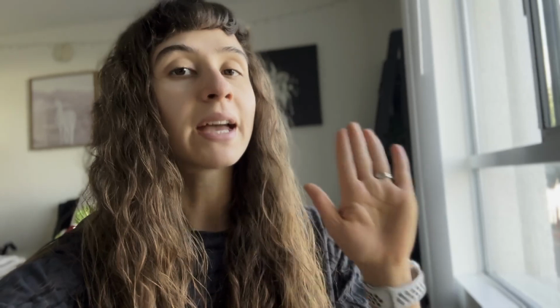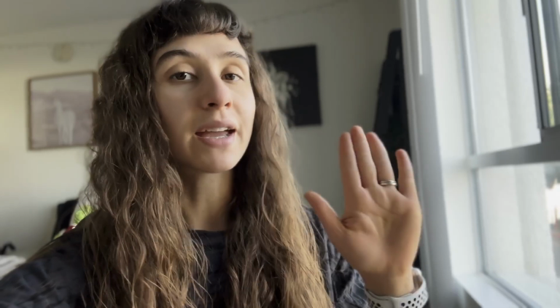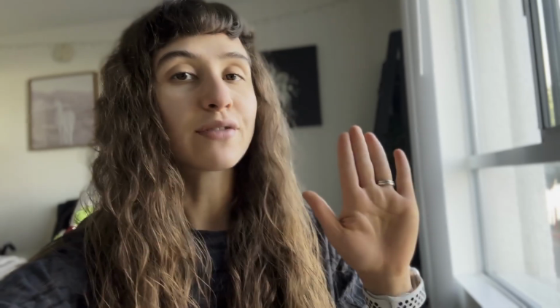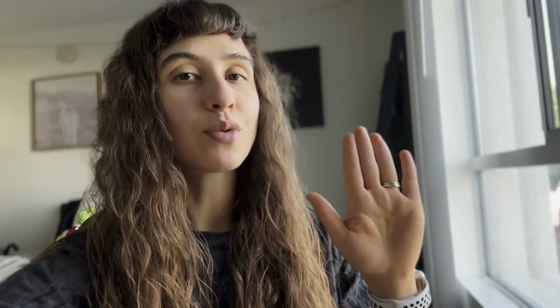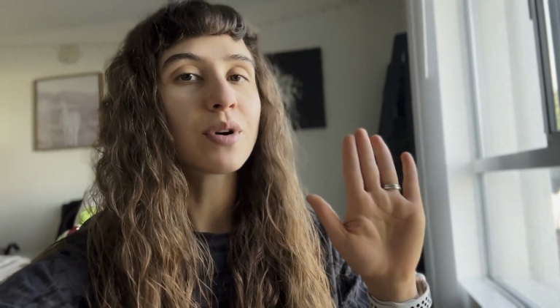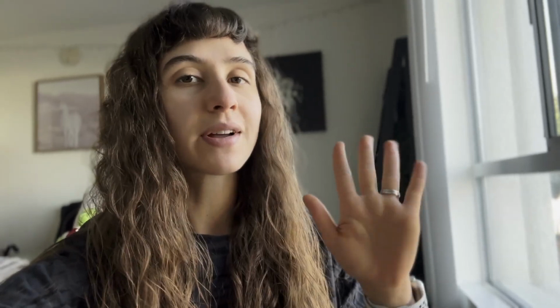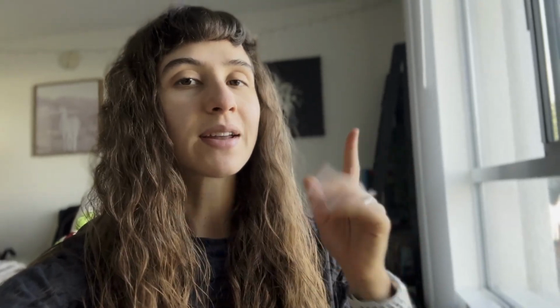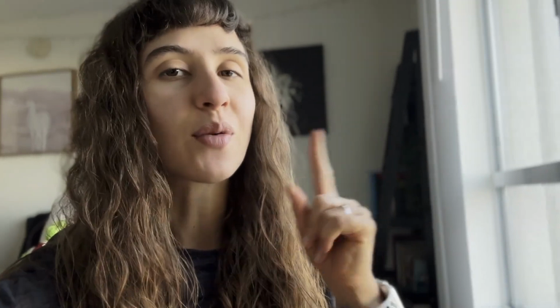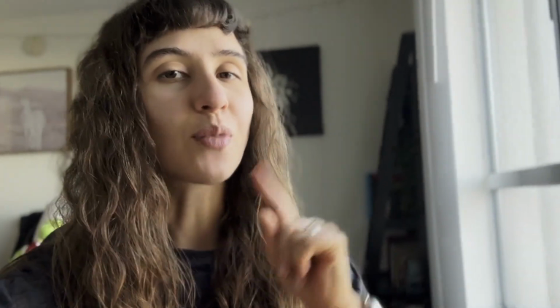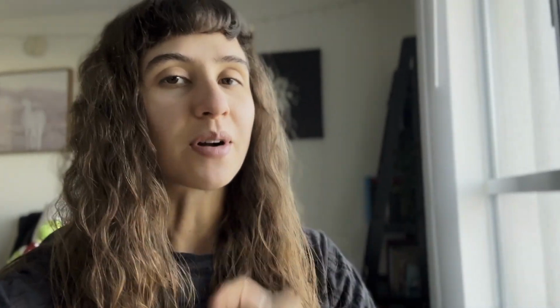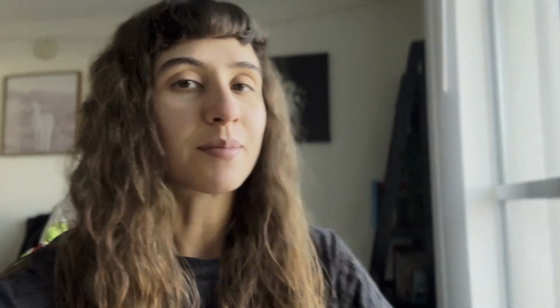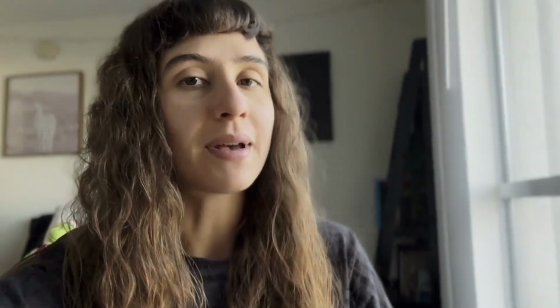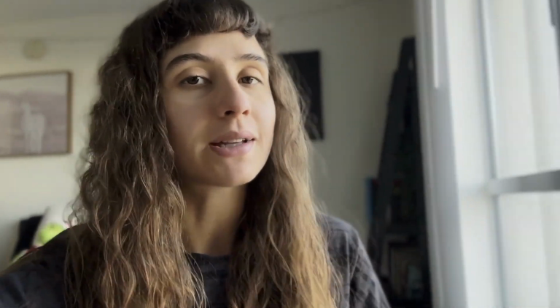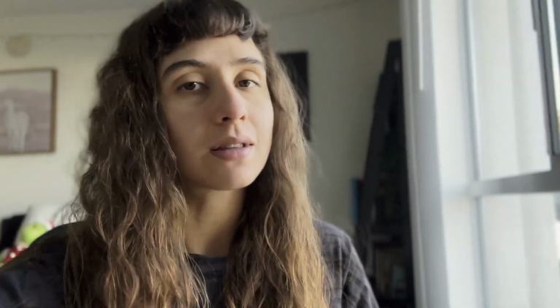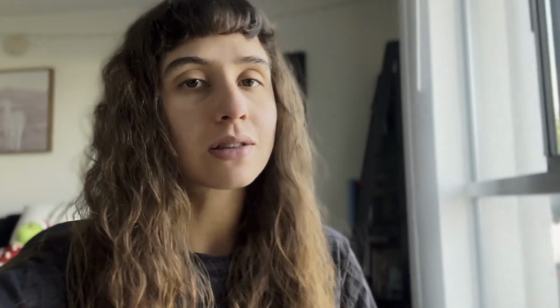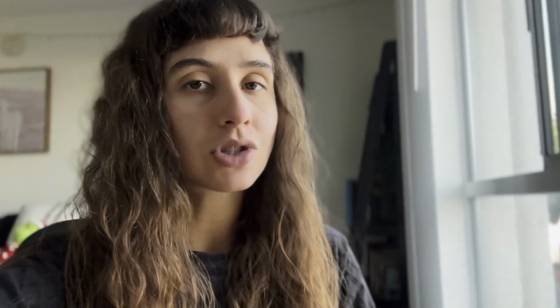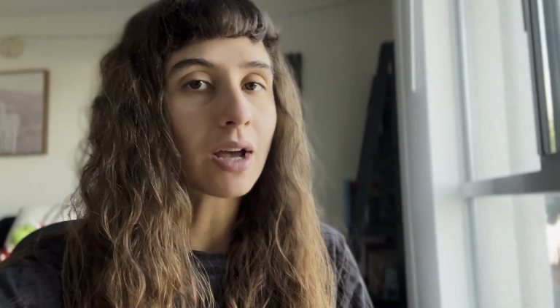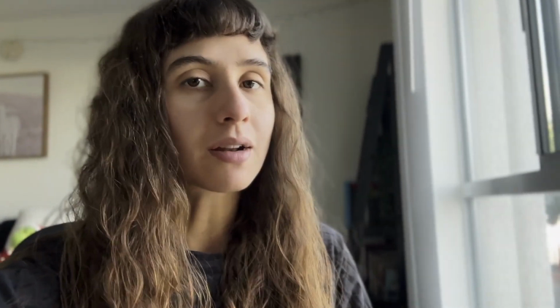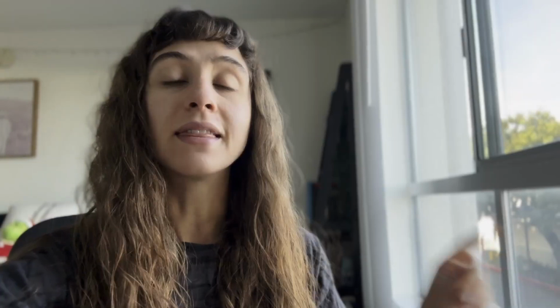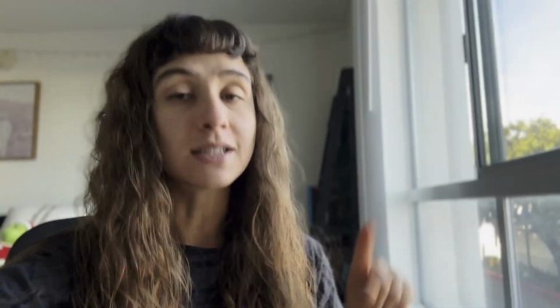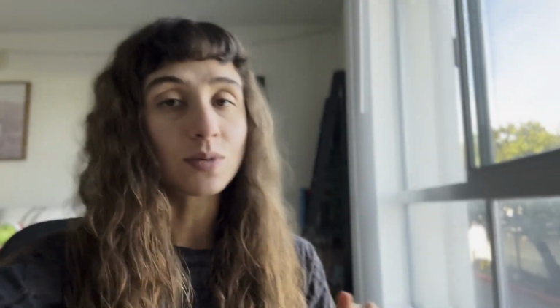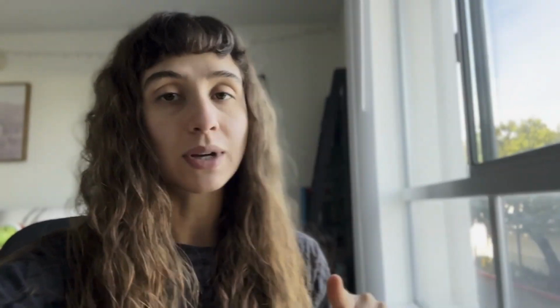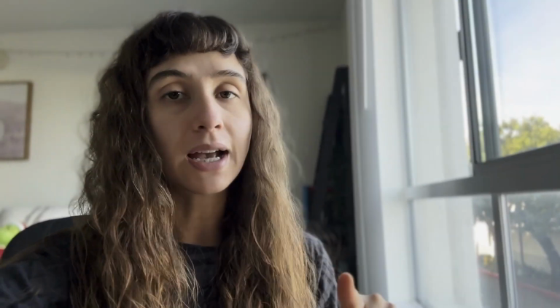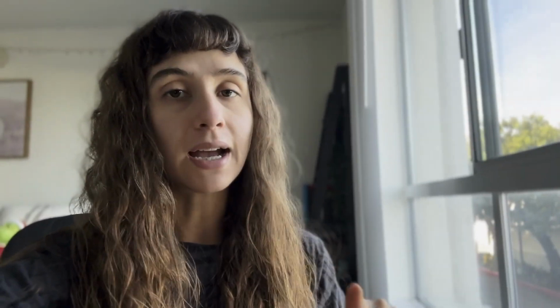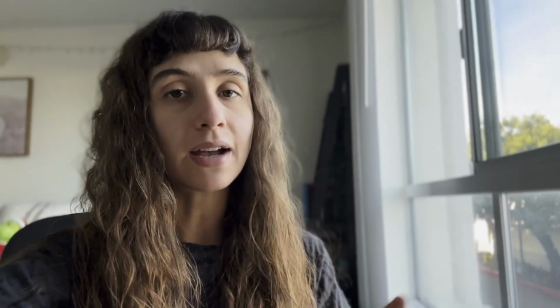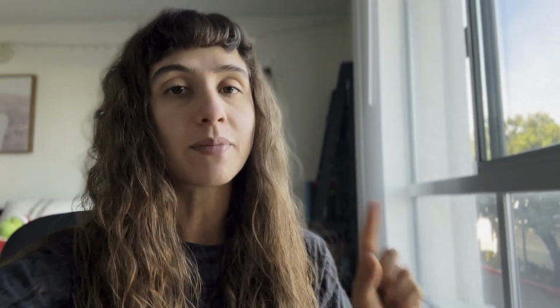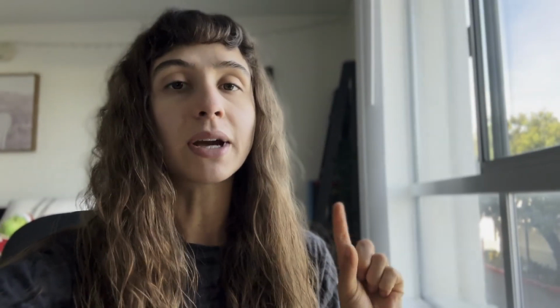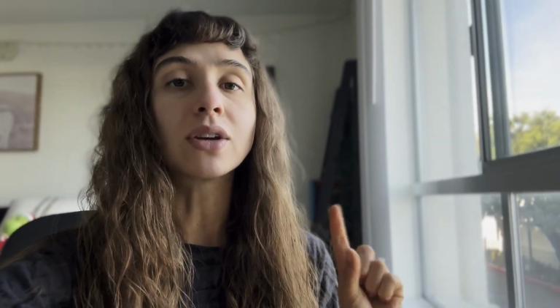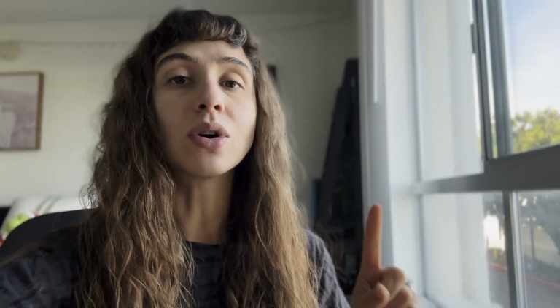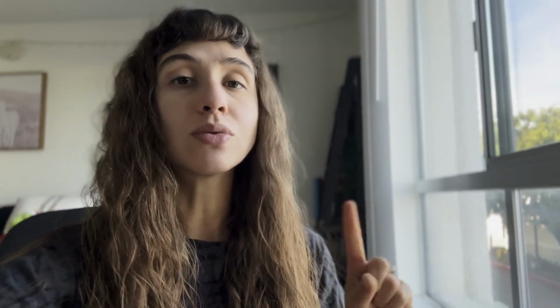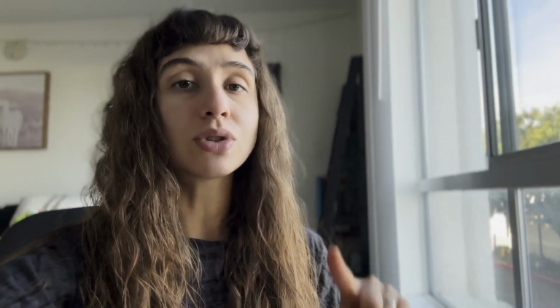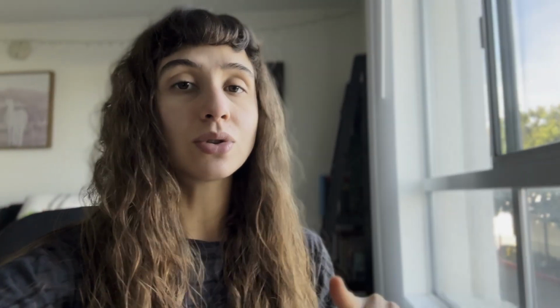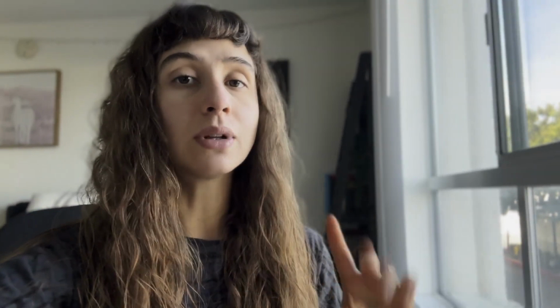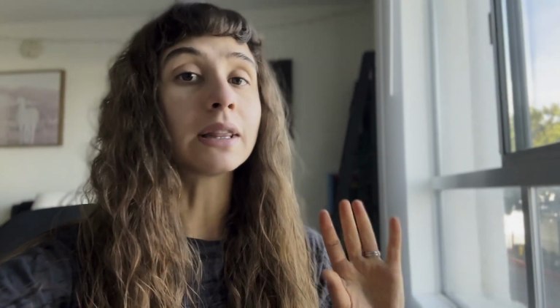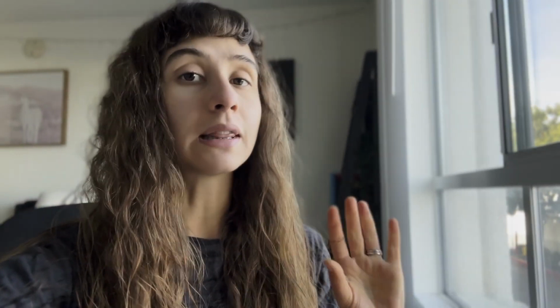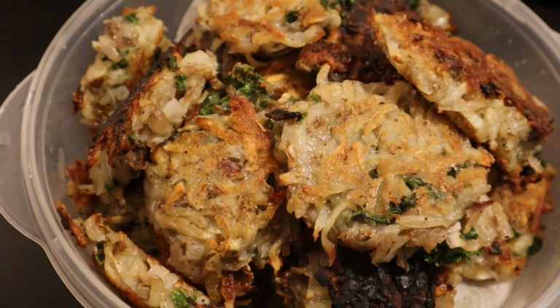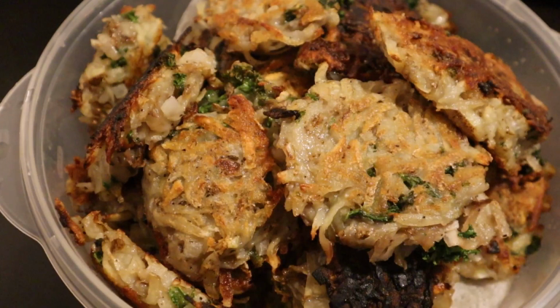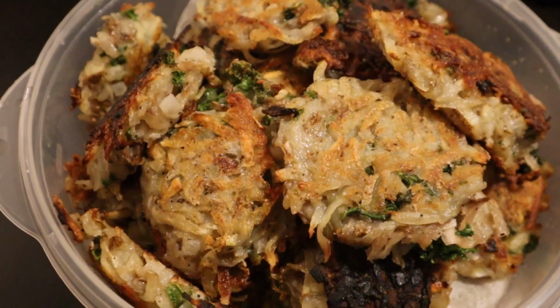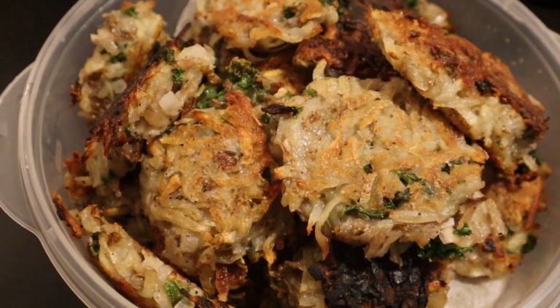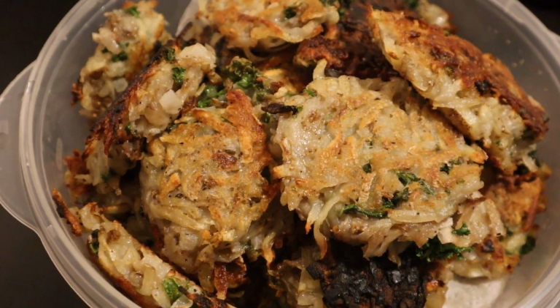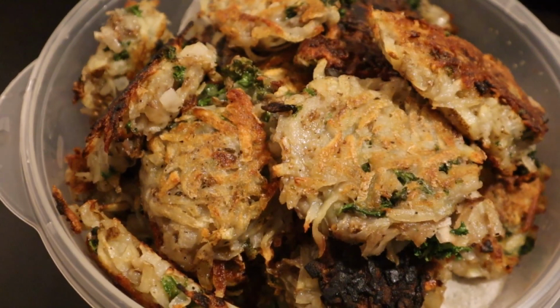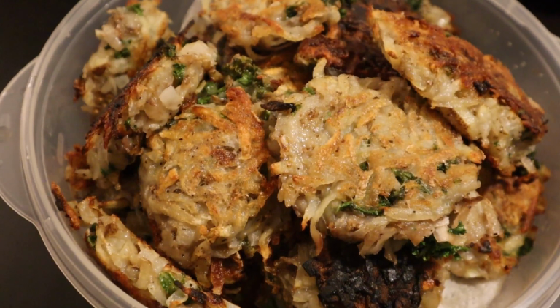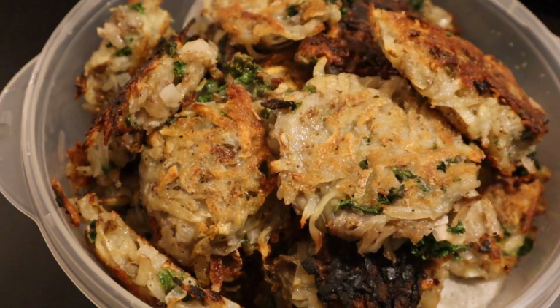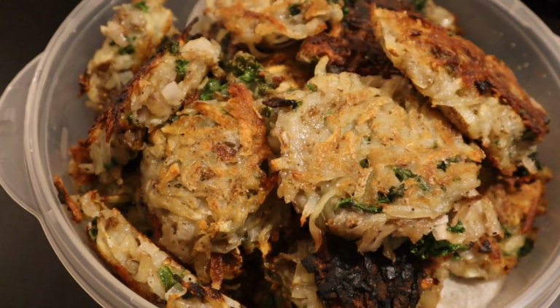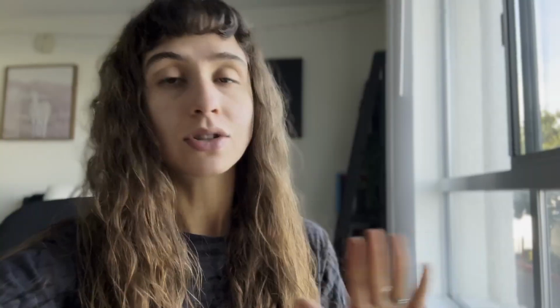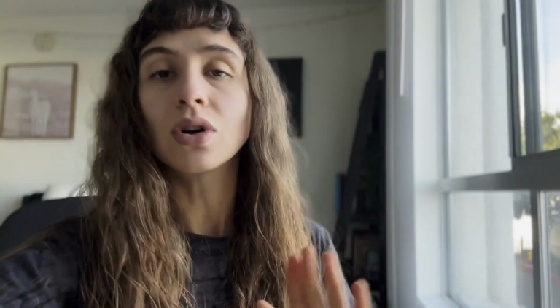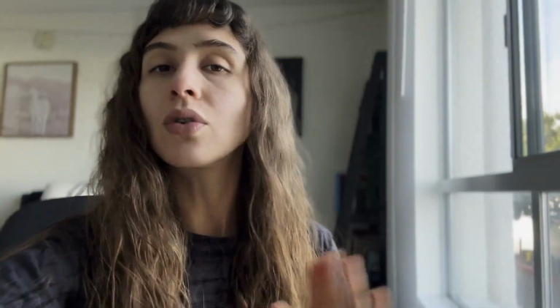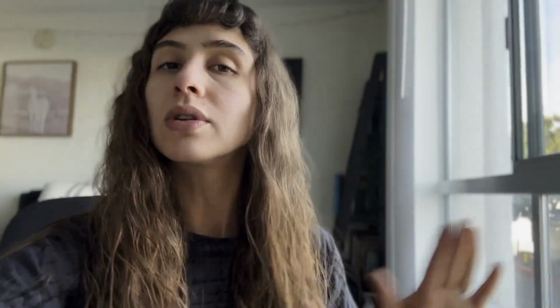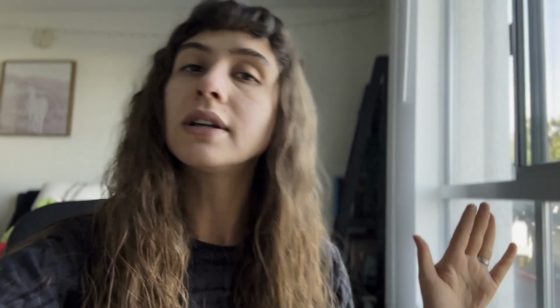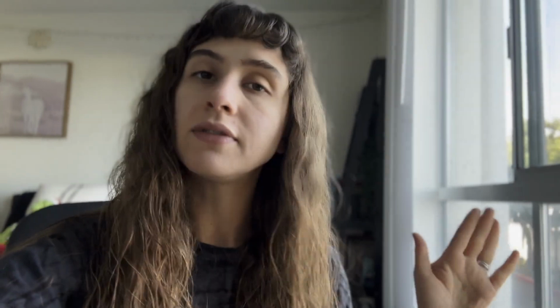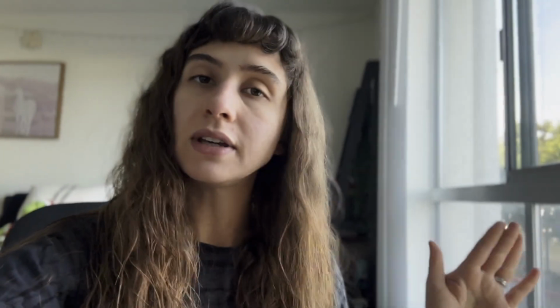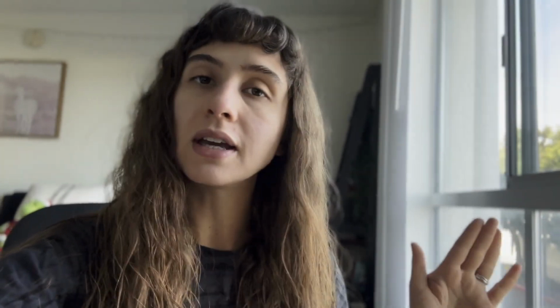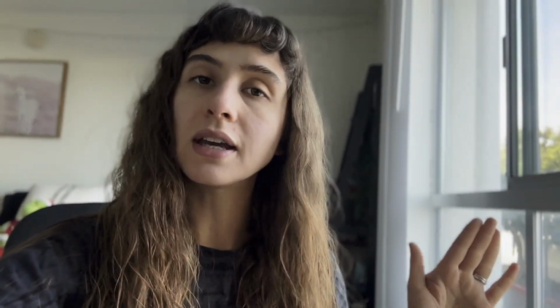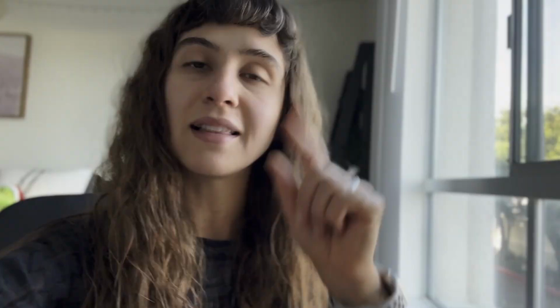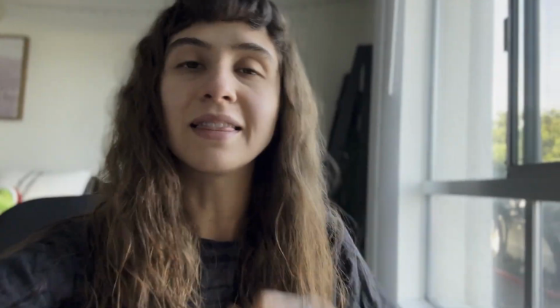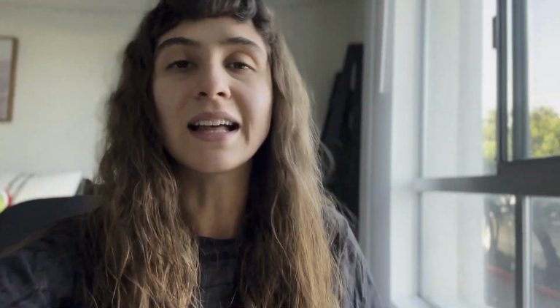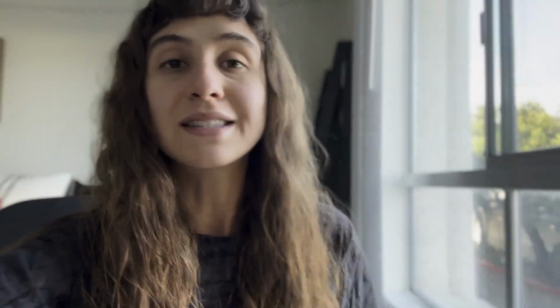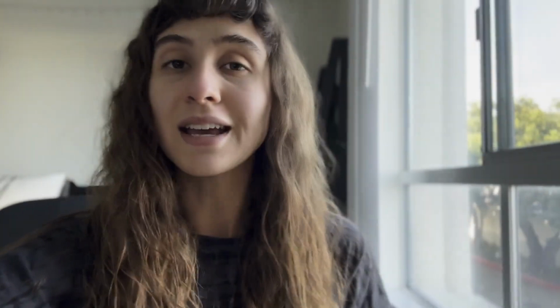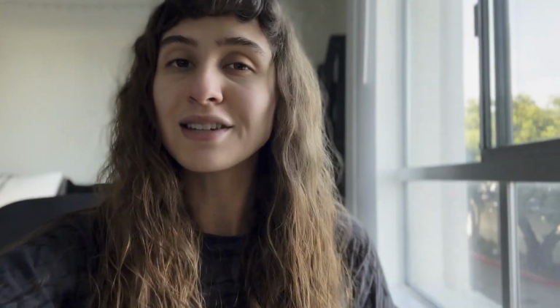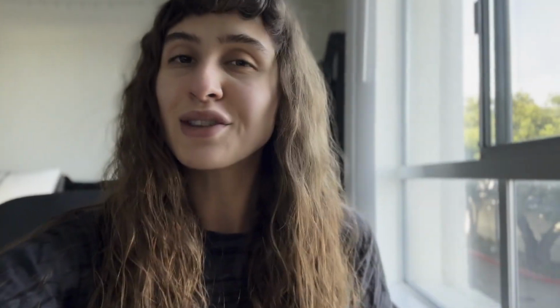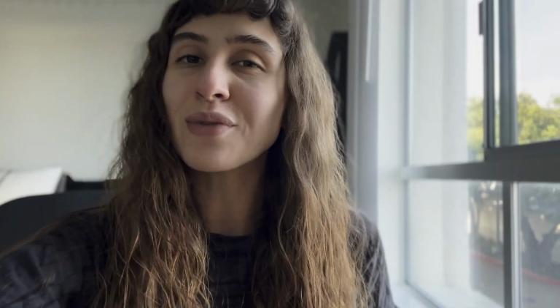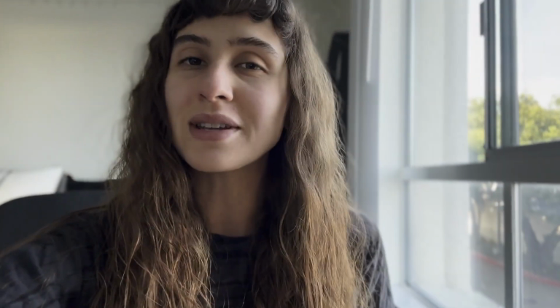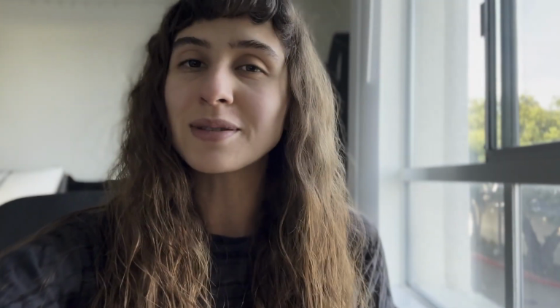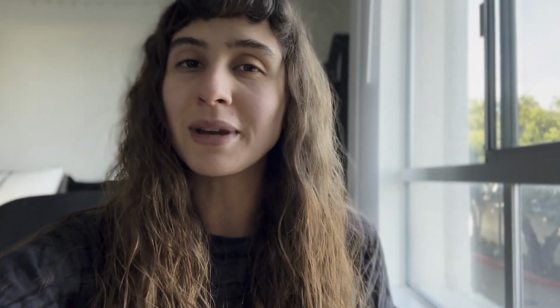Hey everyone, welcome back to the channel. This week I have my go-to latke recipe — totally vegan. Let's get to the recipe.